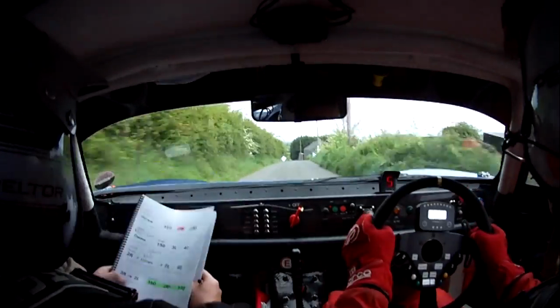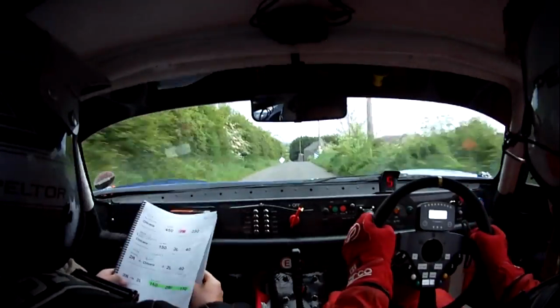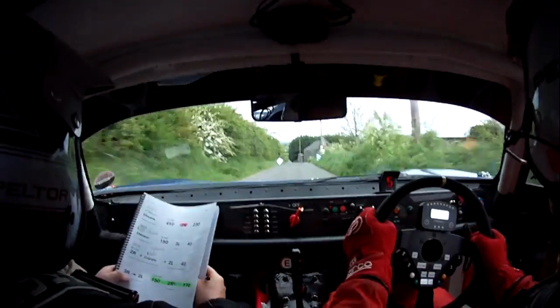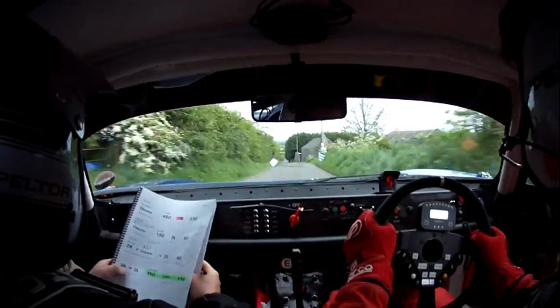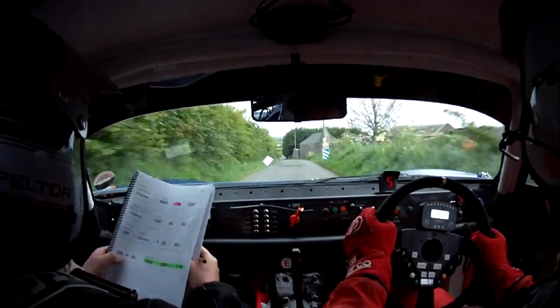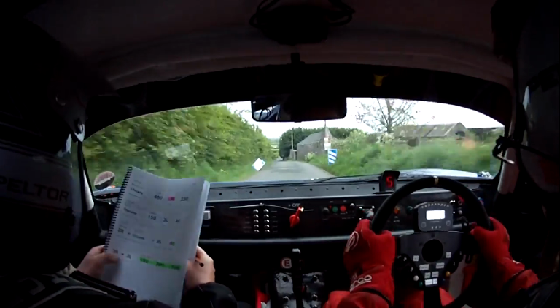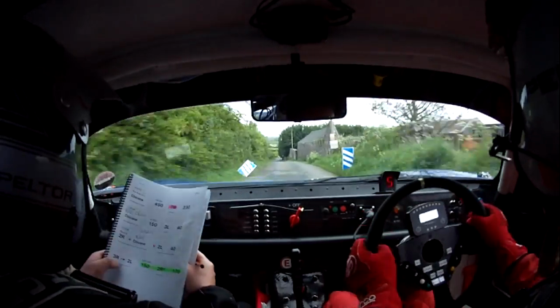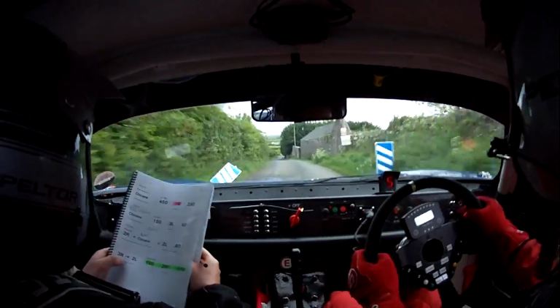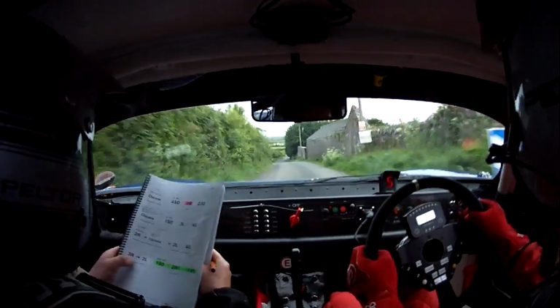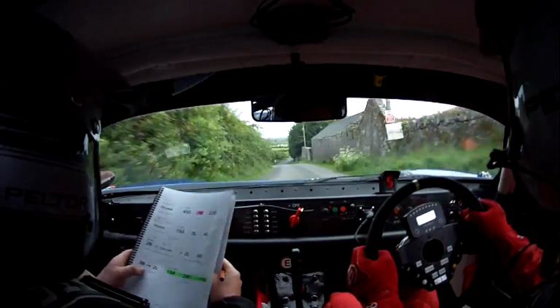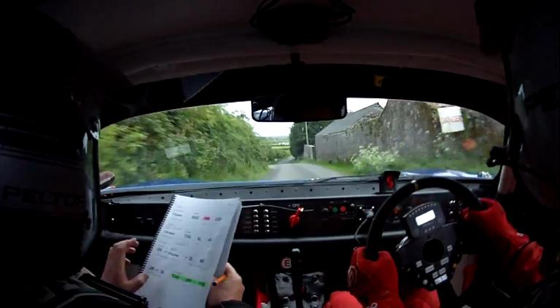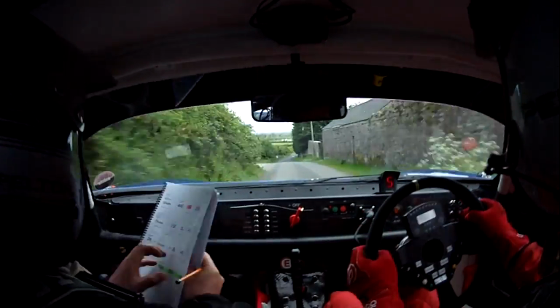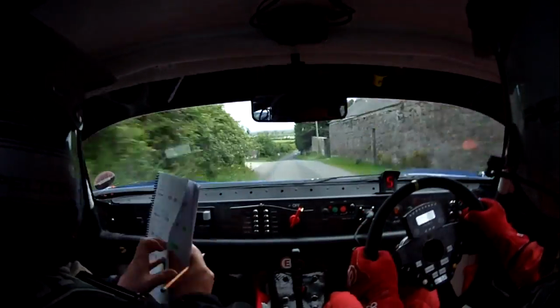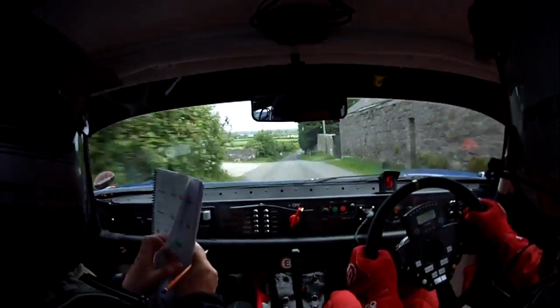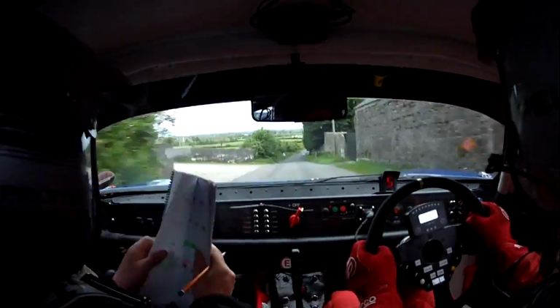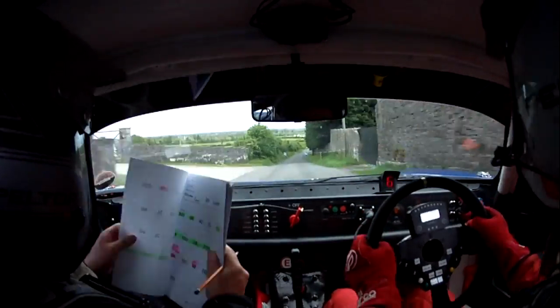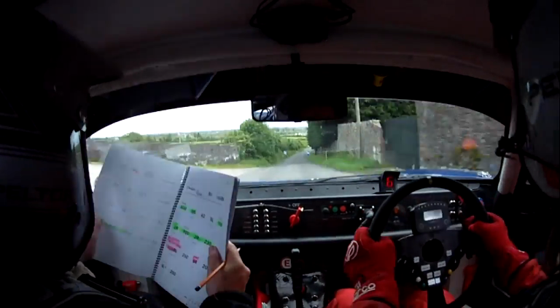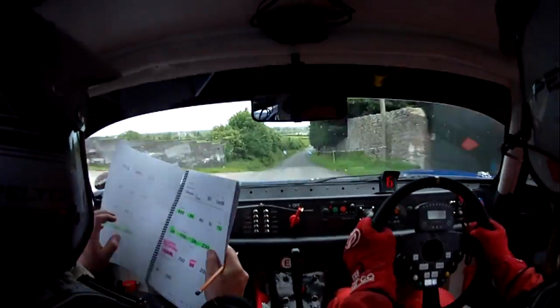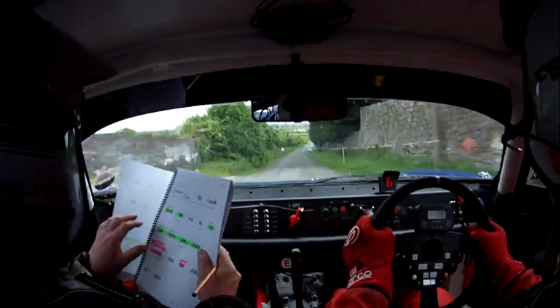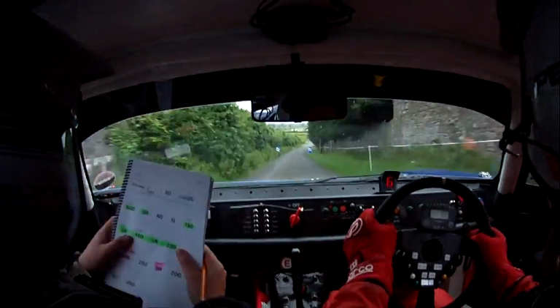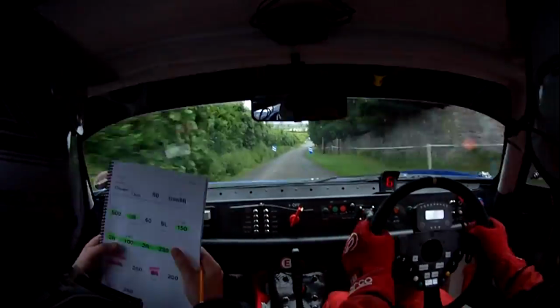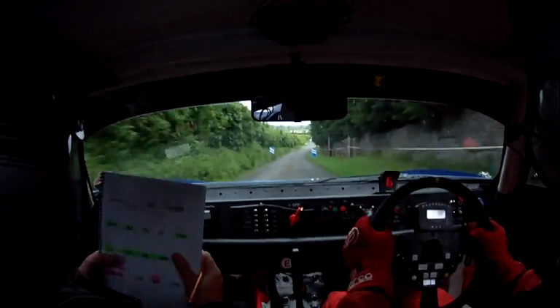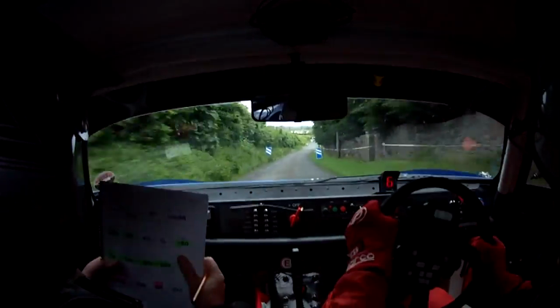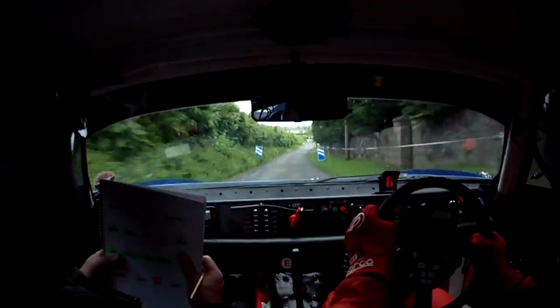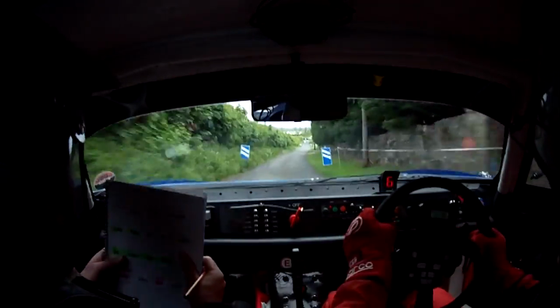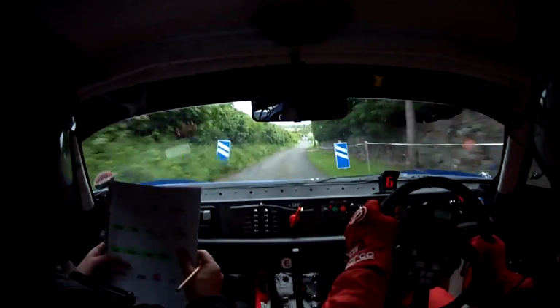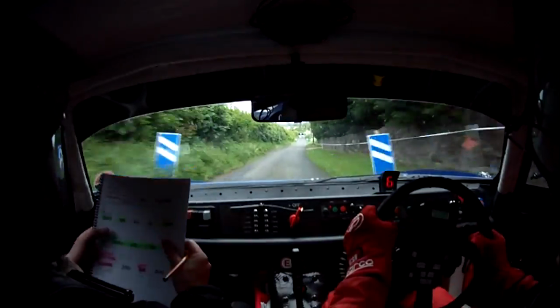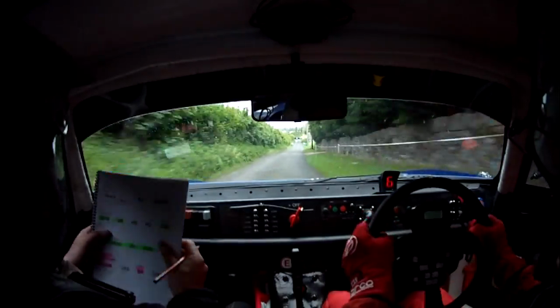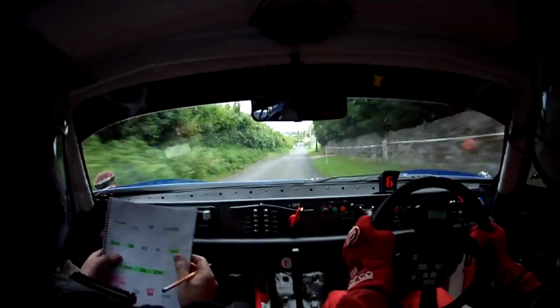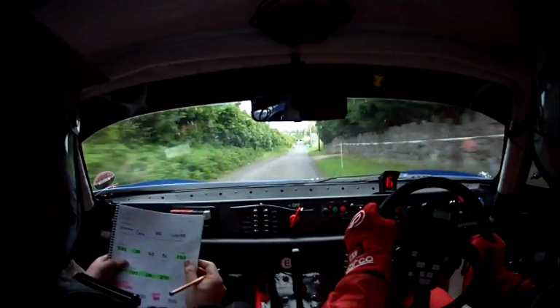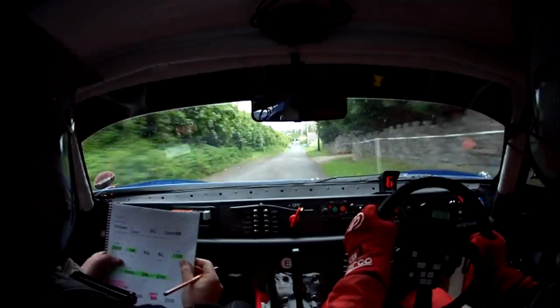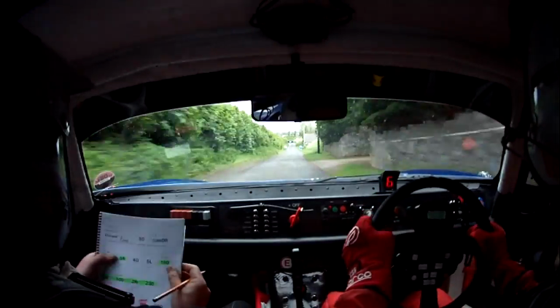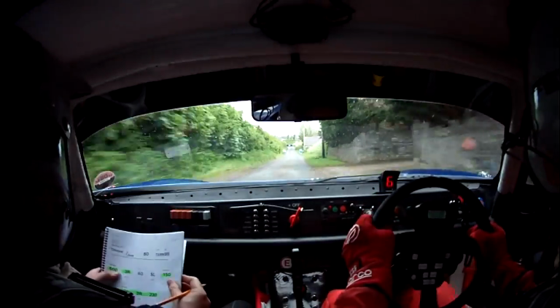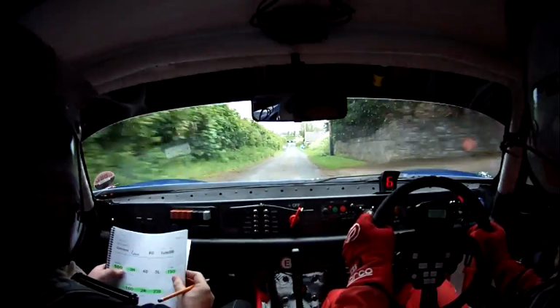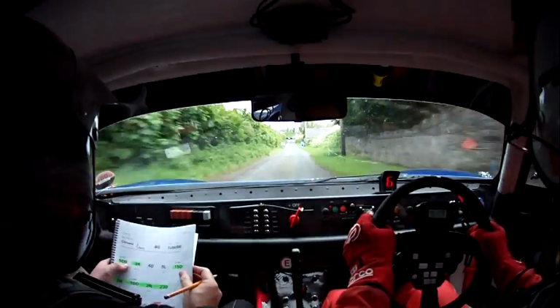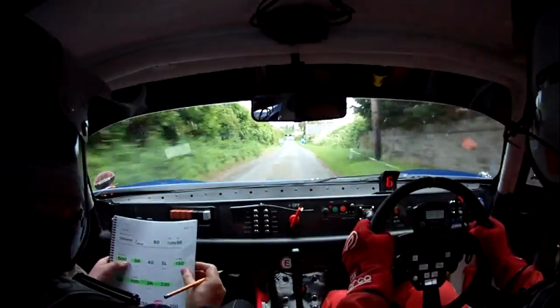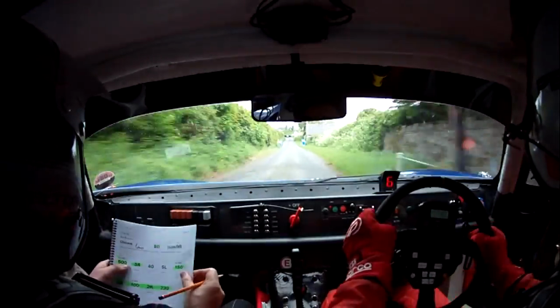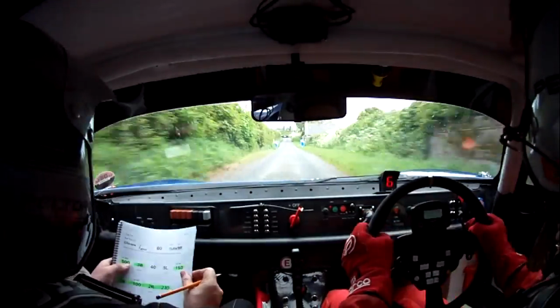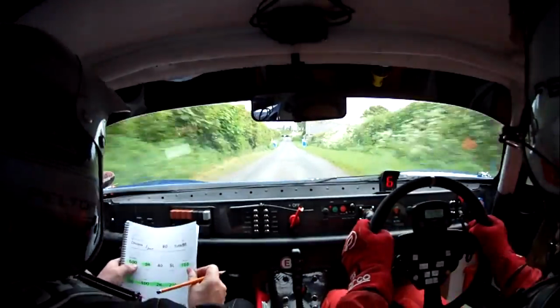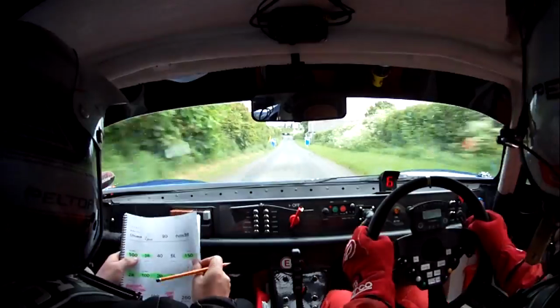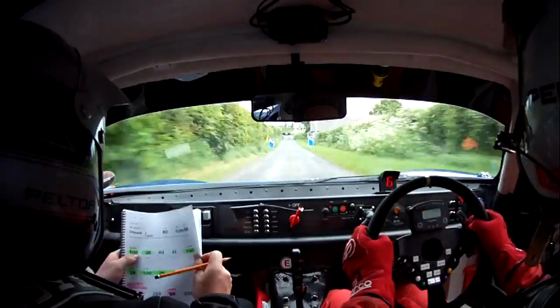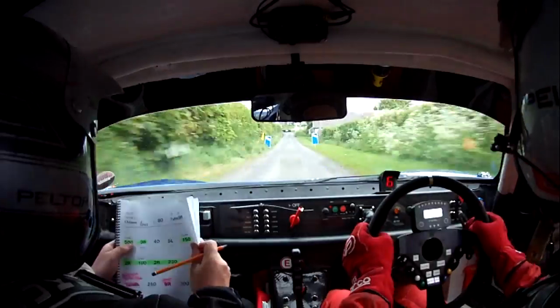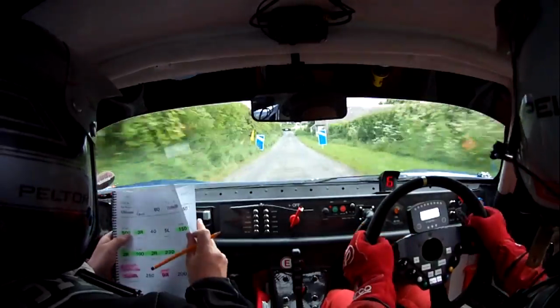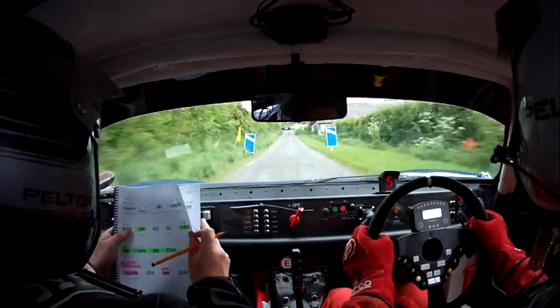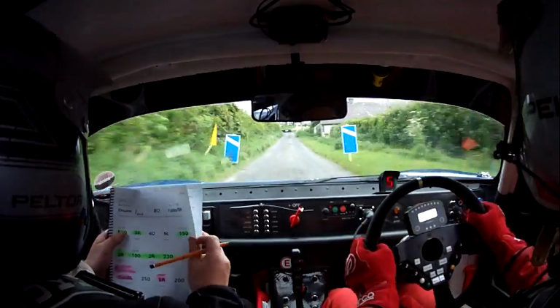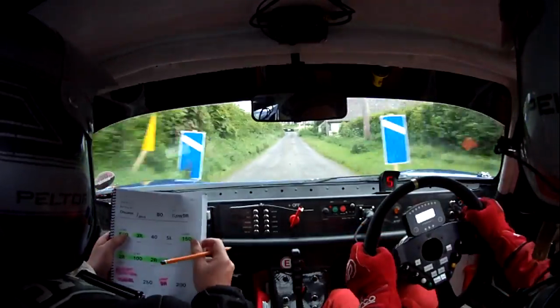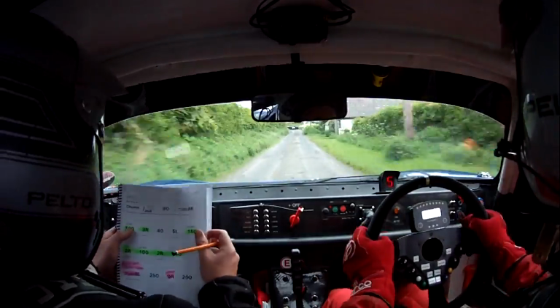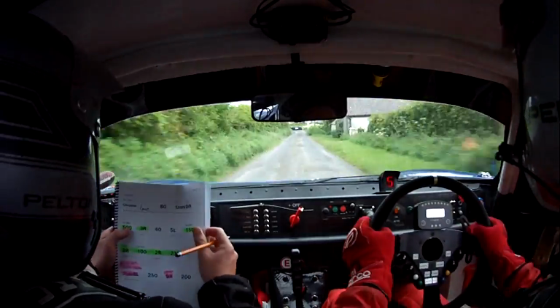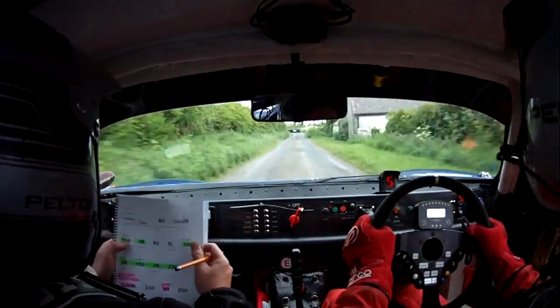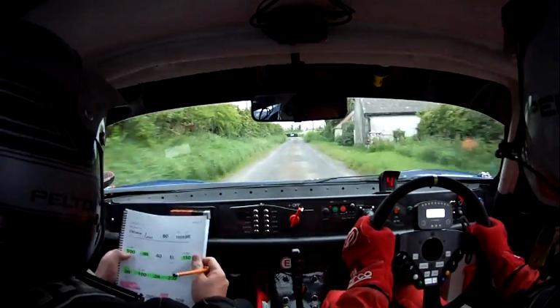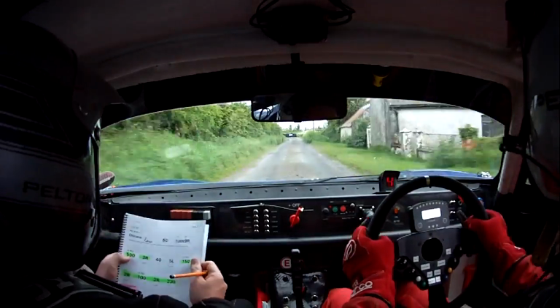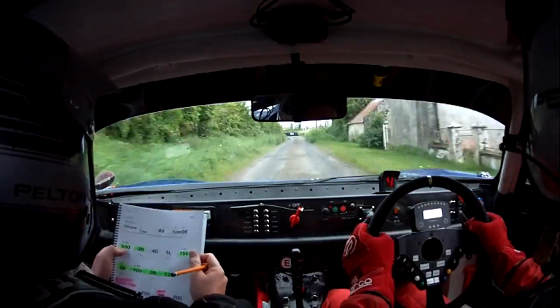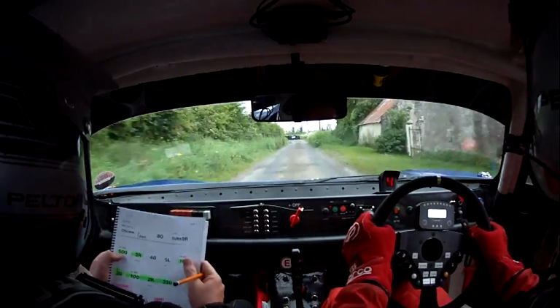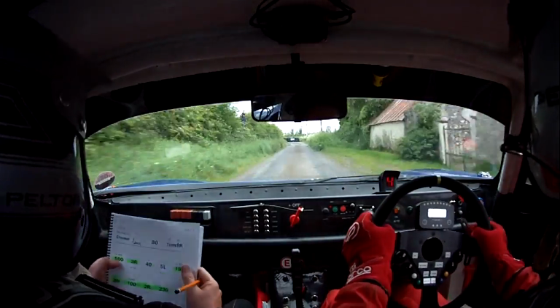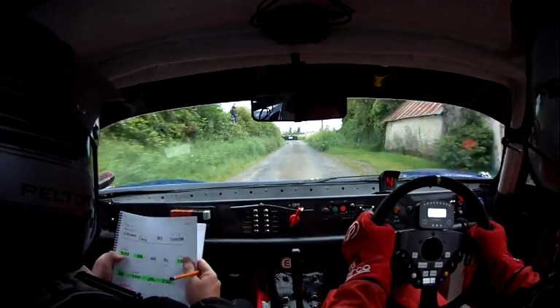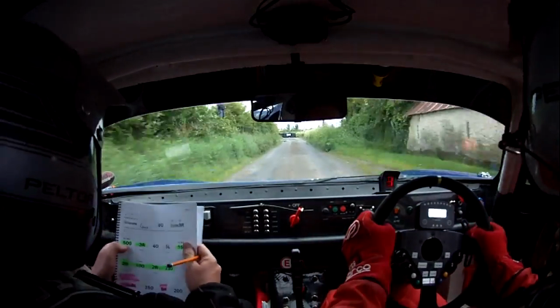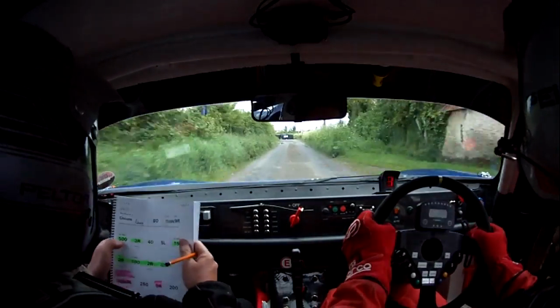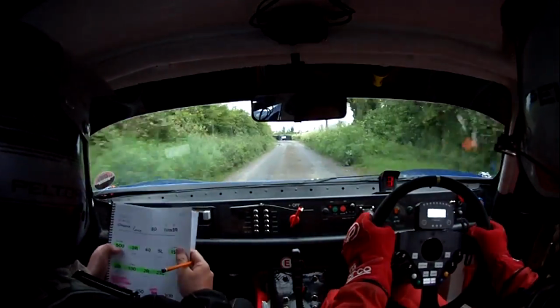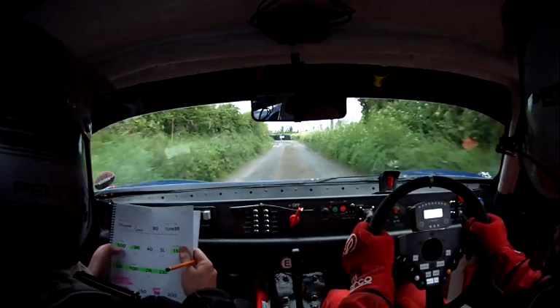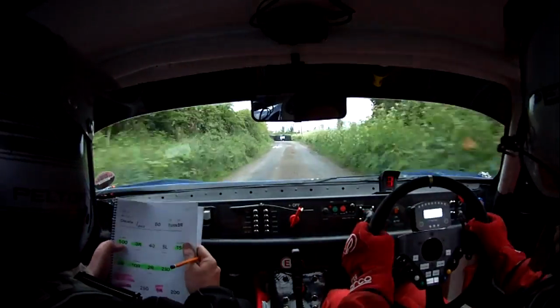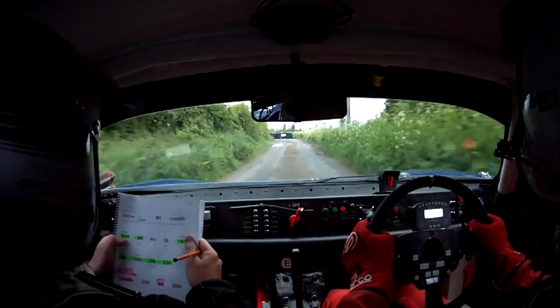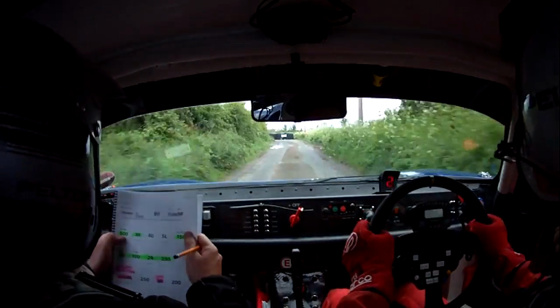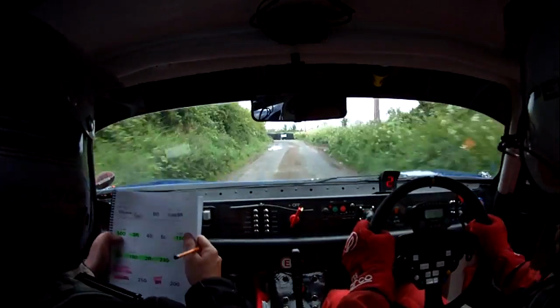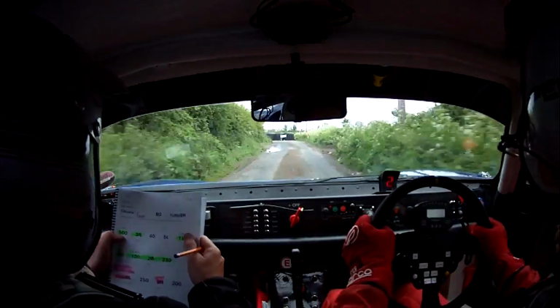To a flat 2 right, 170. Flat 2 right, chicane bus stop entry. Left hand entry, over junction. Well done, mark. 80.